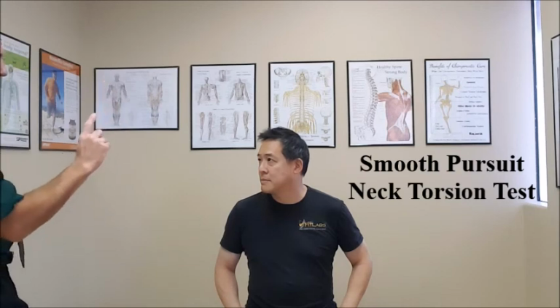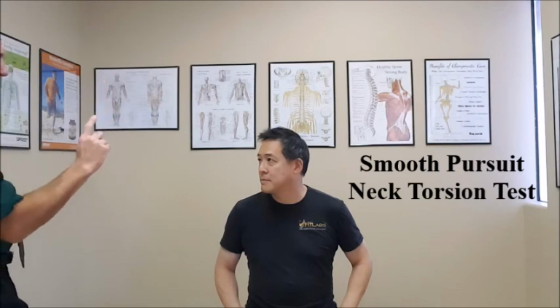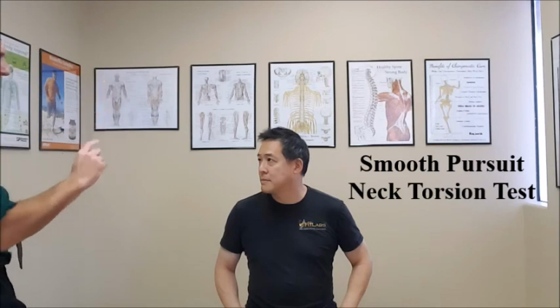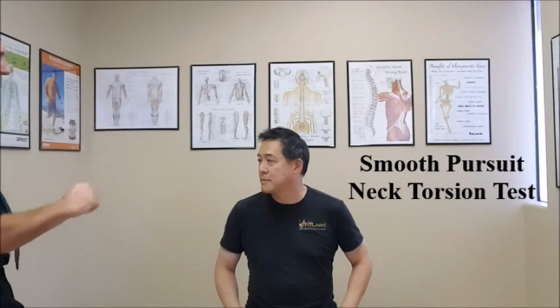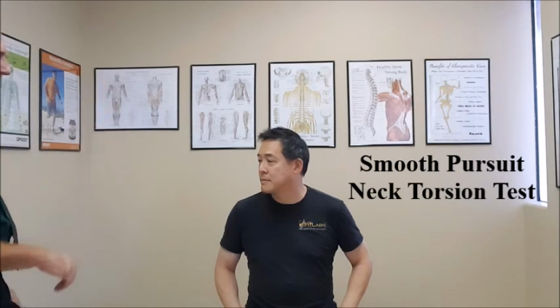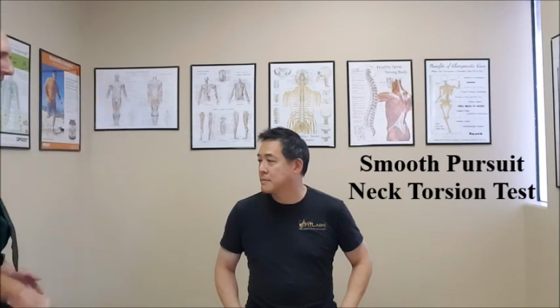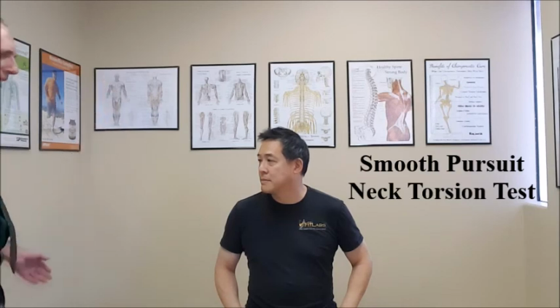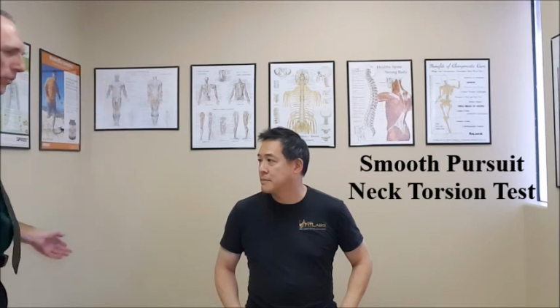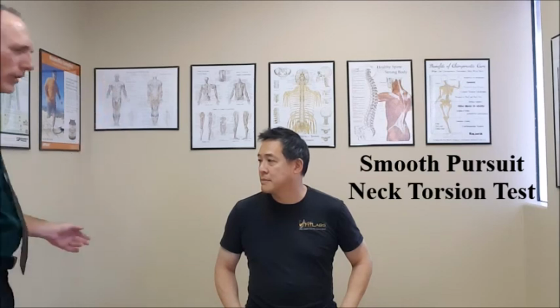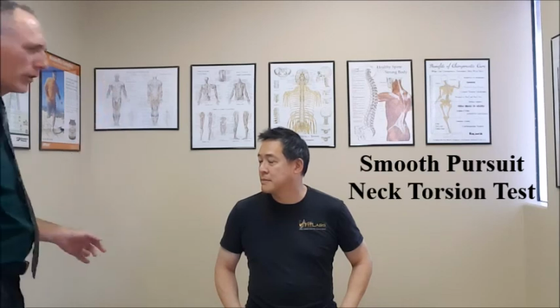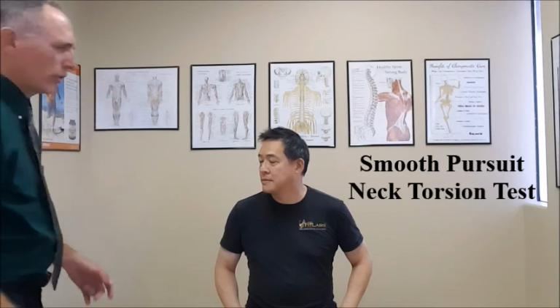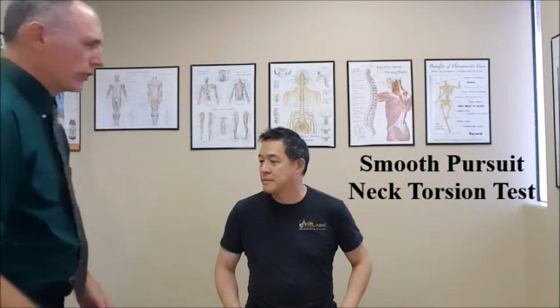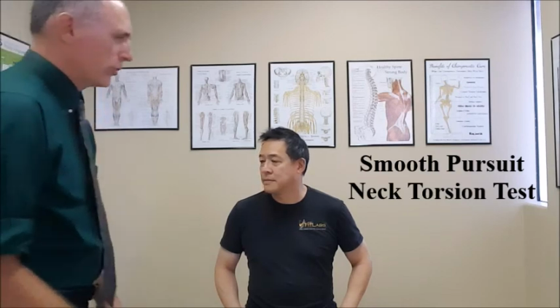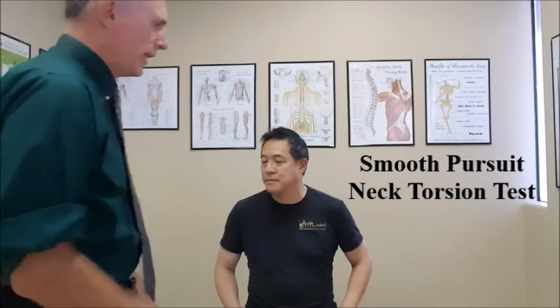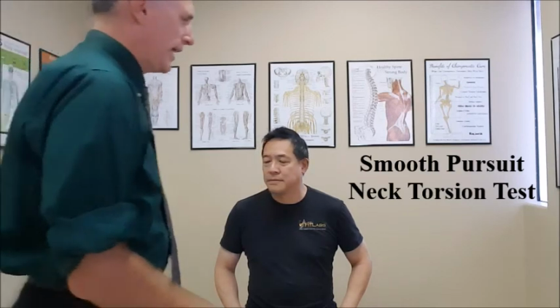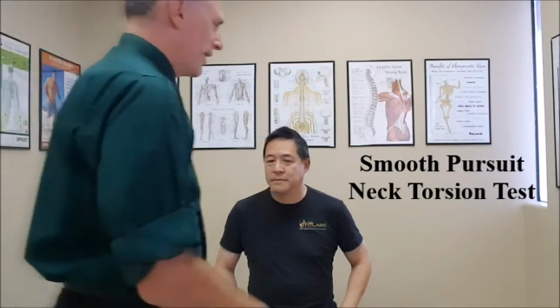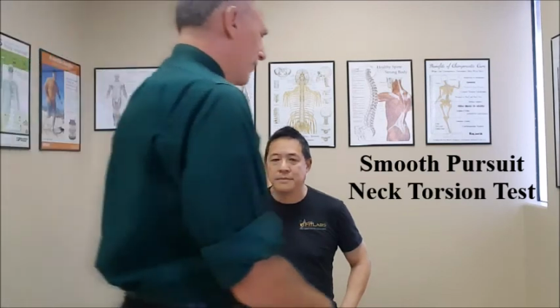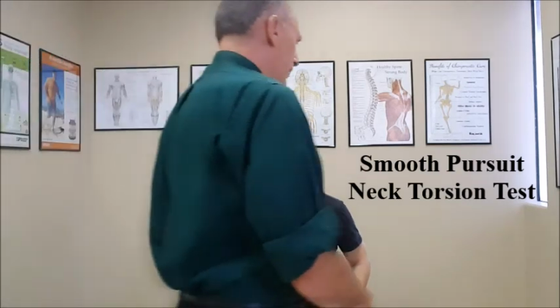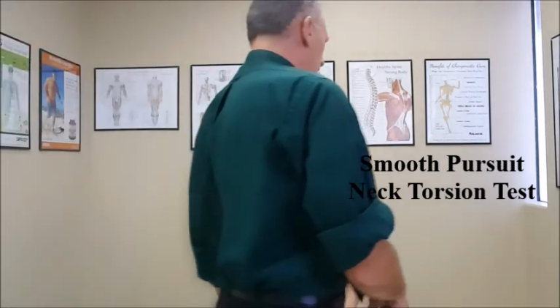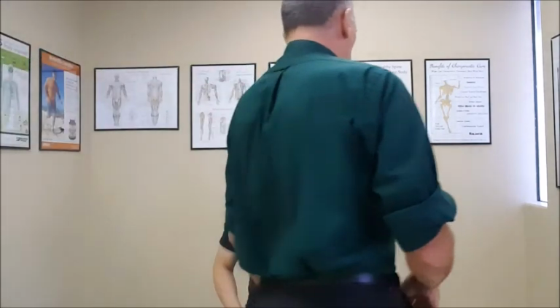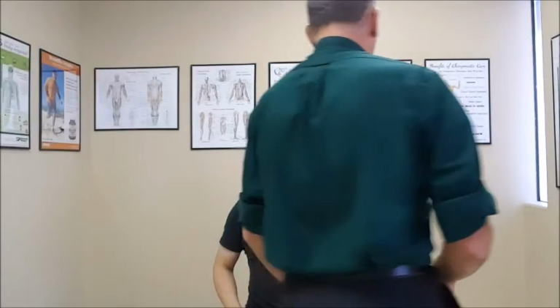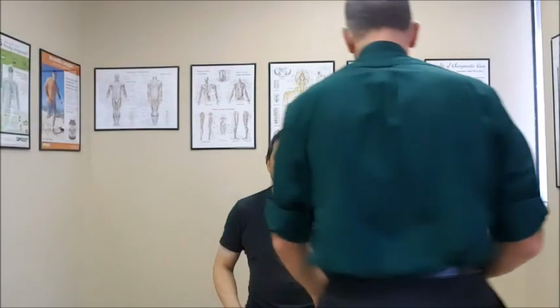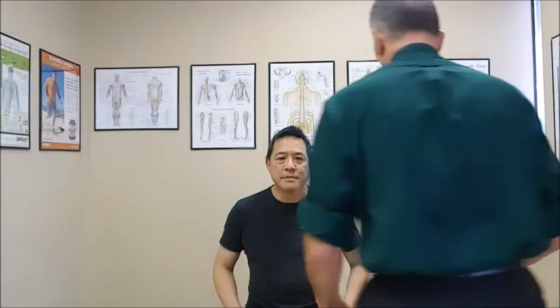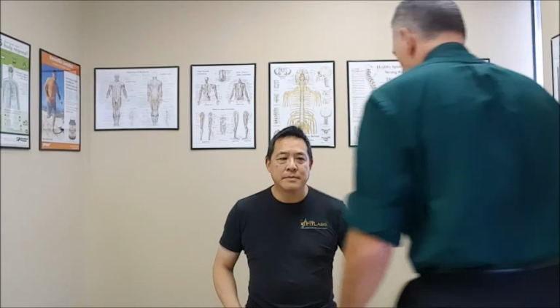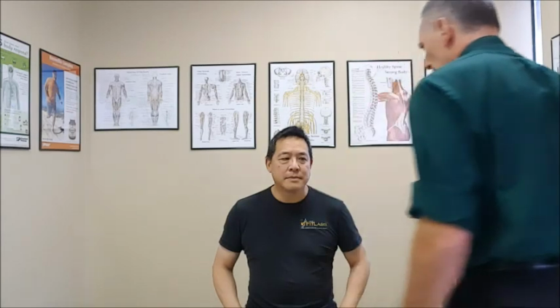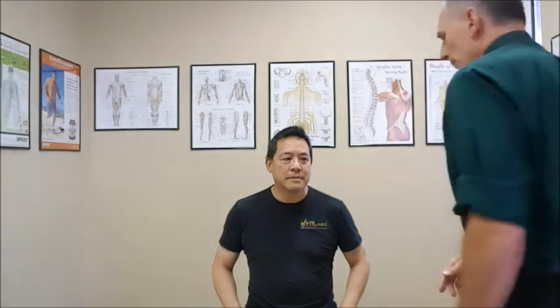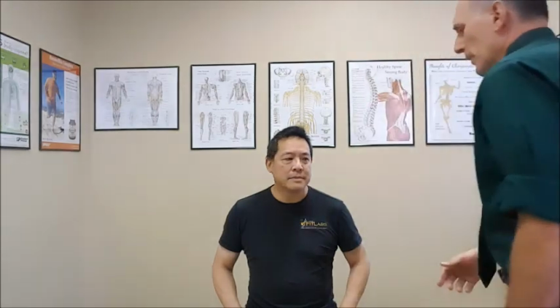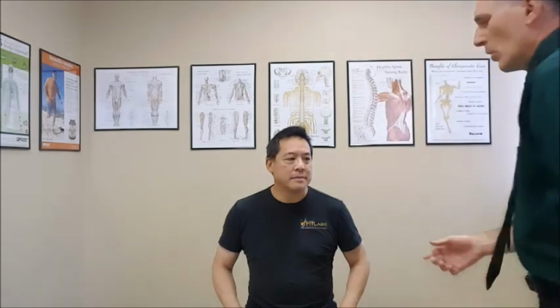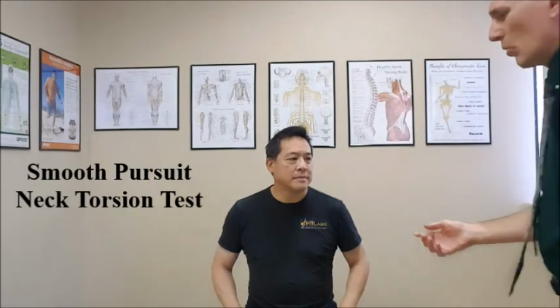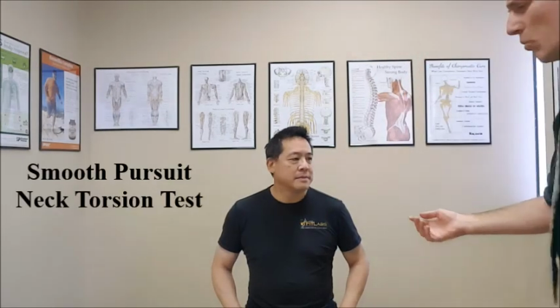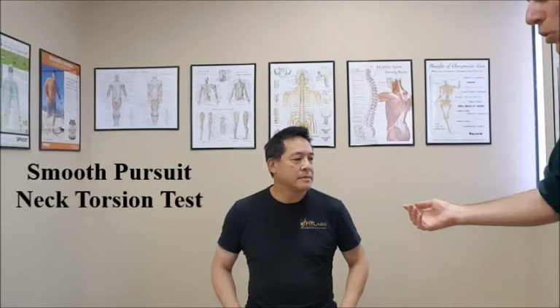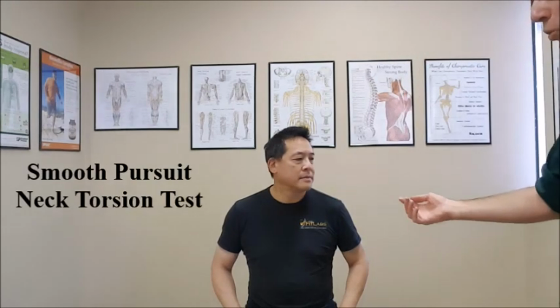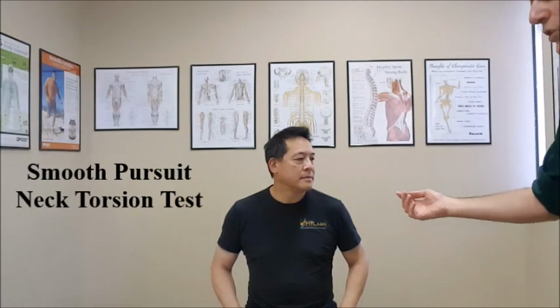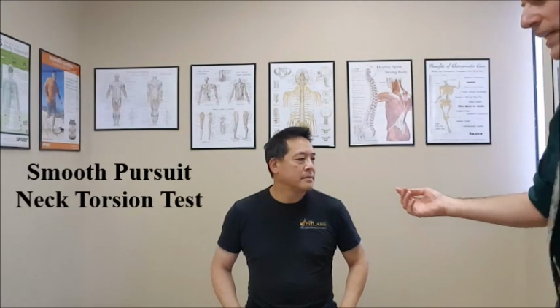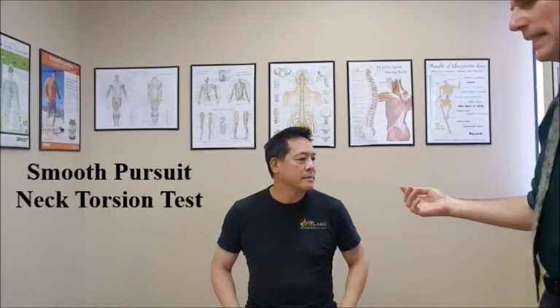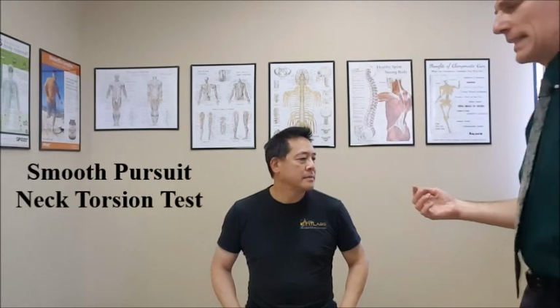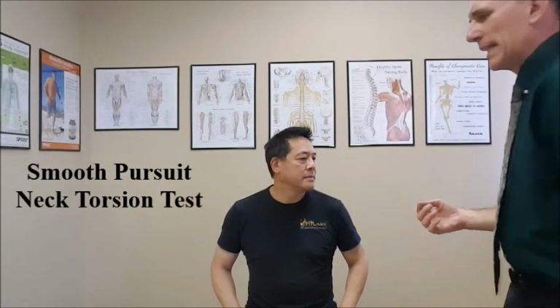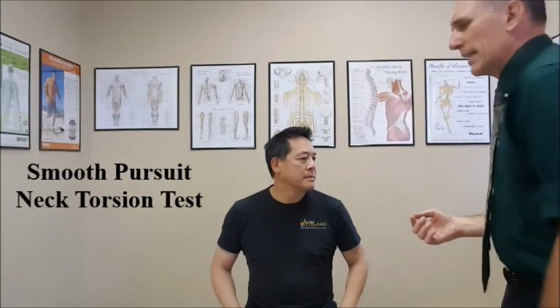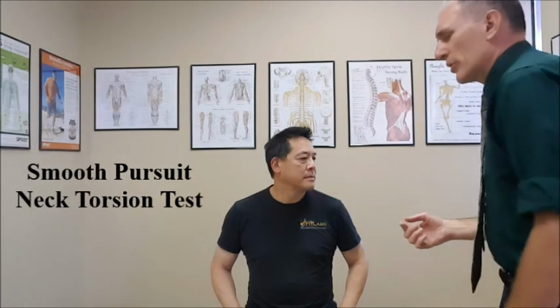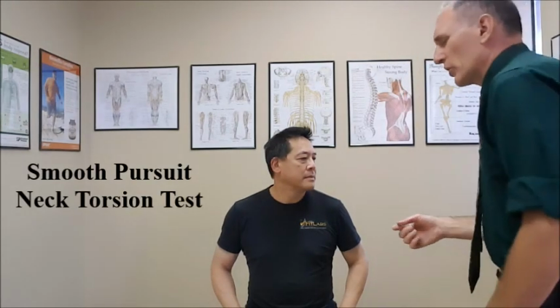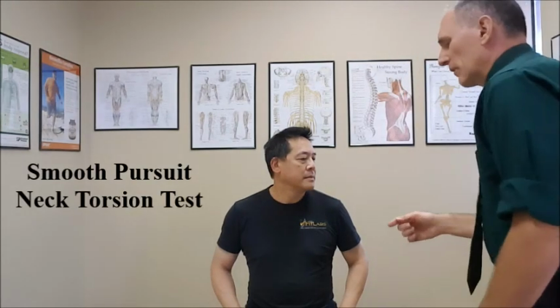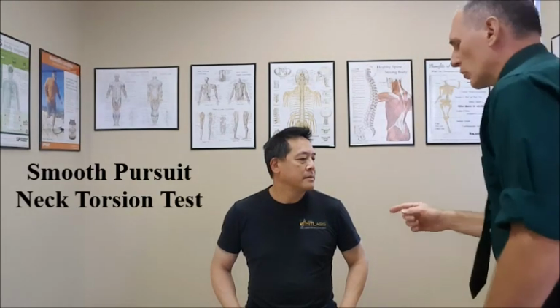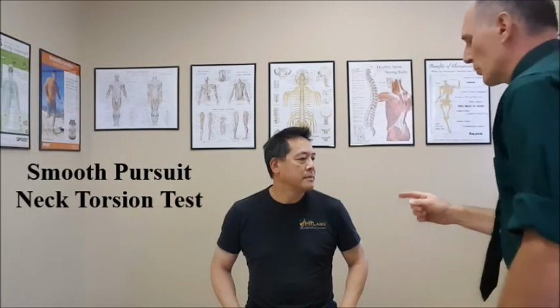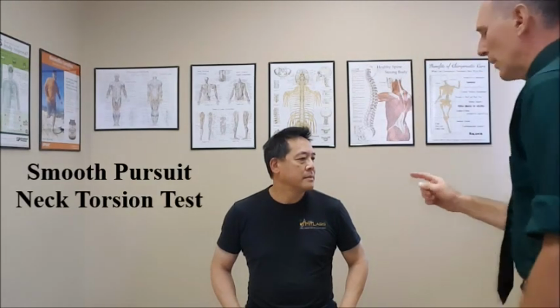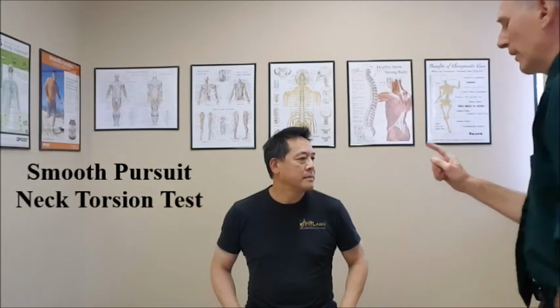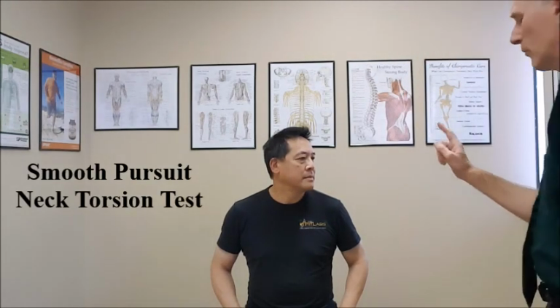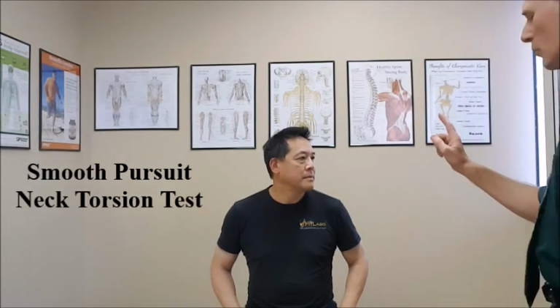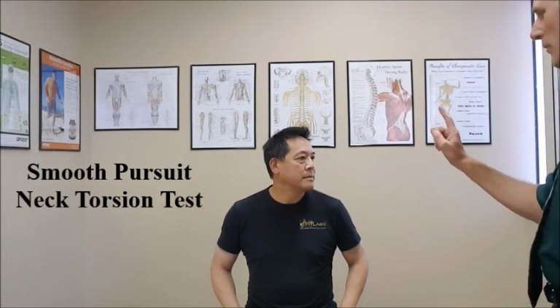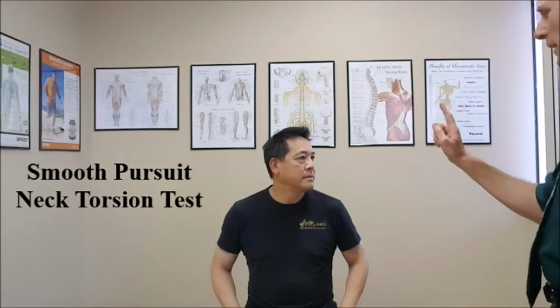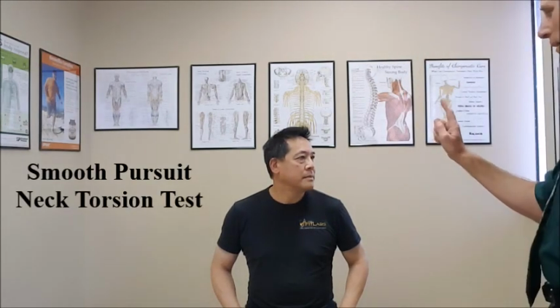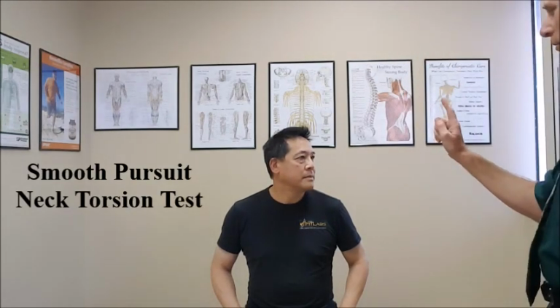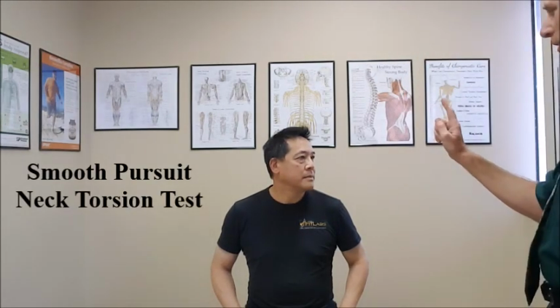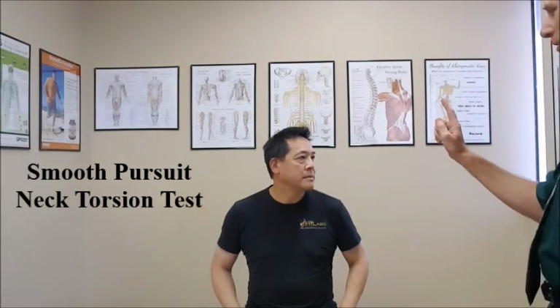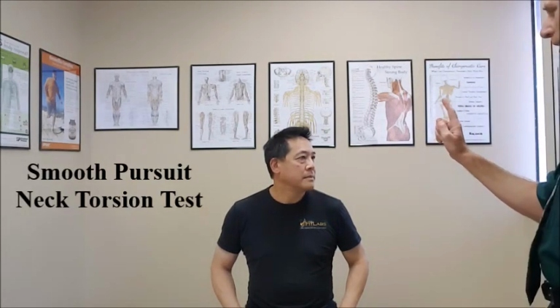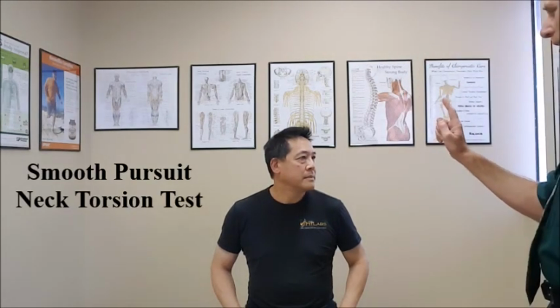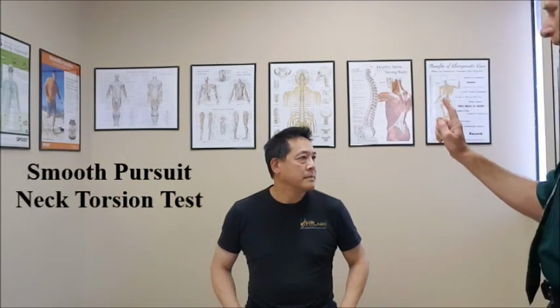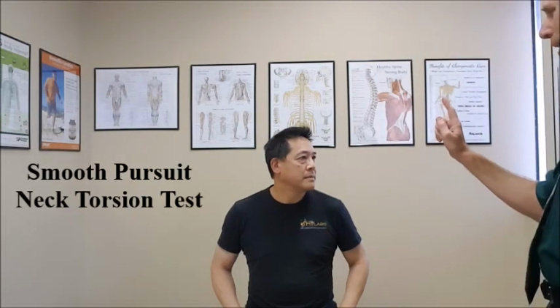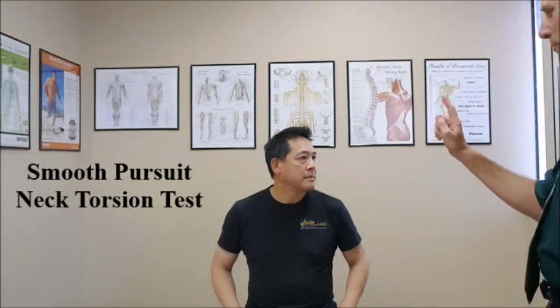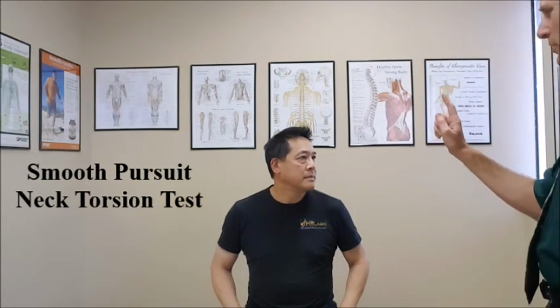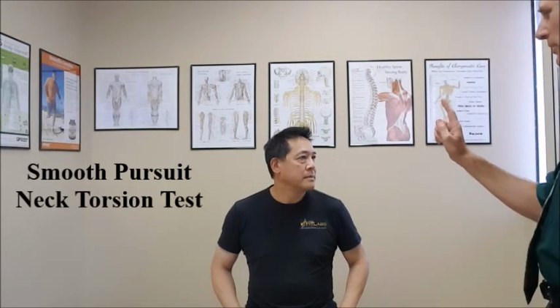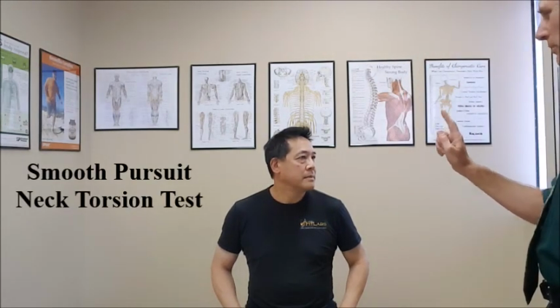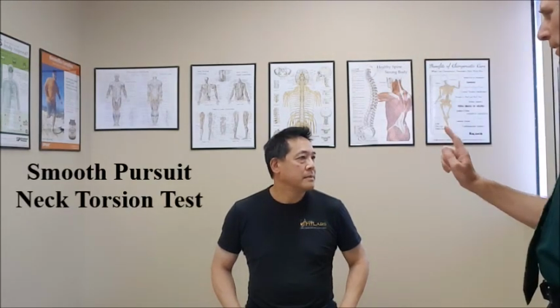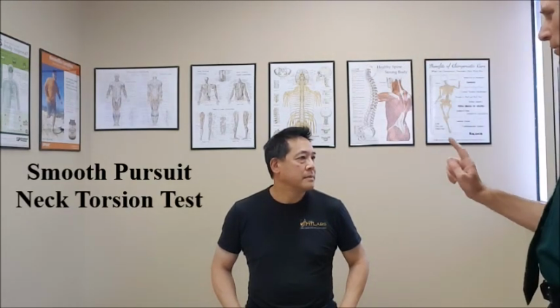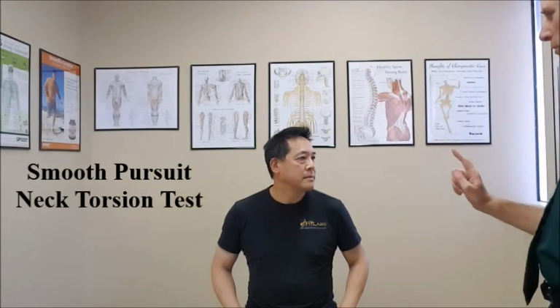And then we are going to have them rotate the cervical spine 45 degrees in the opposite direction.